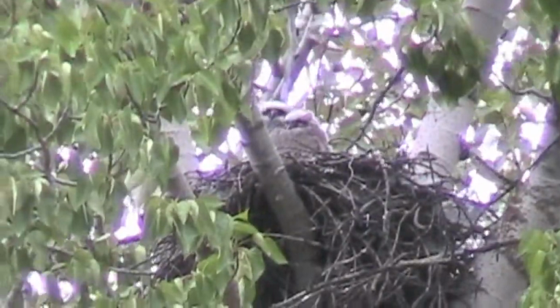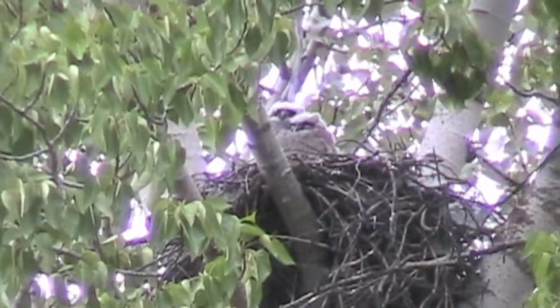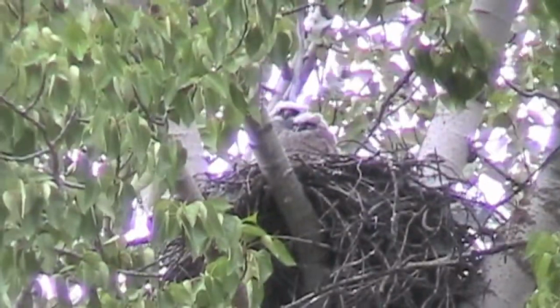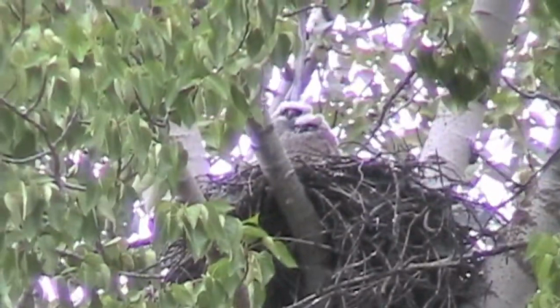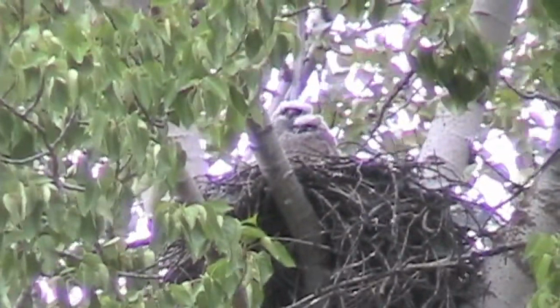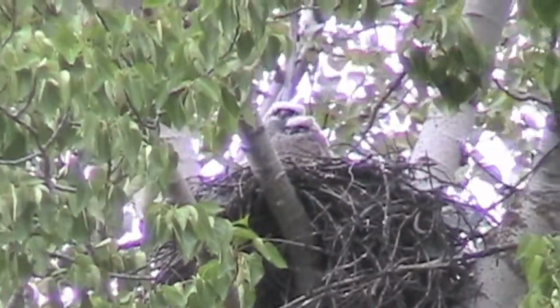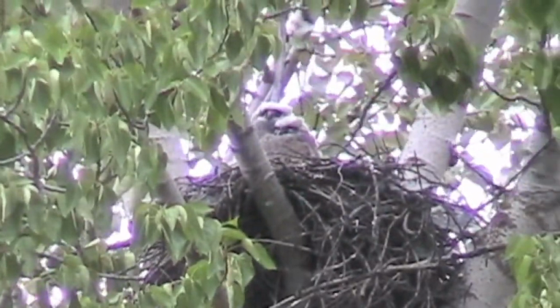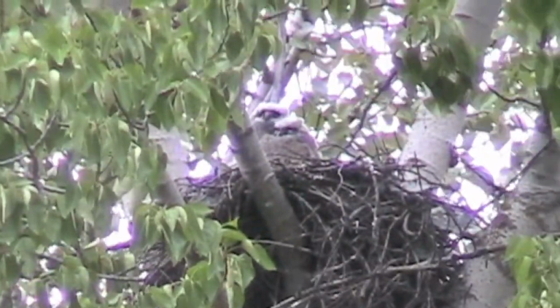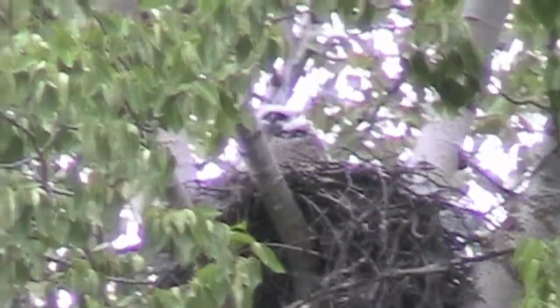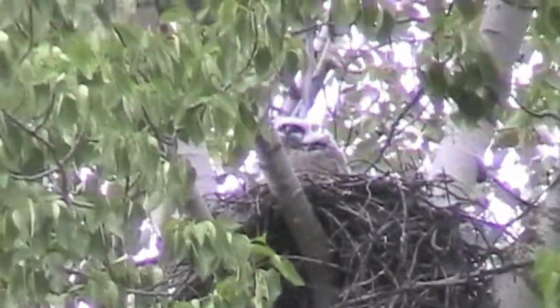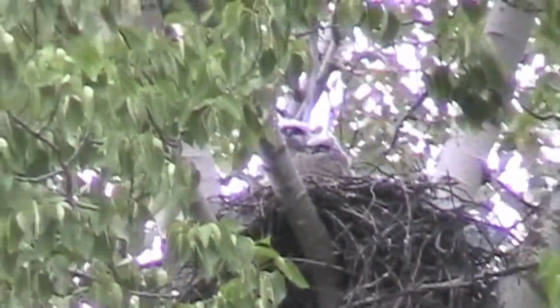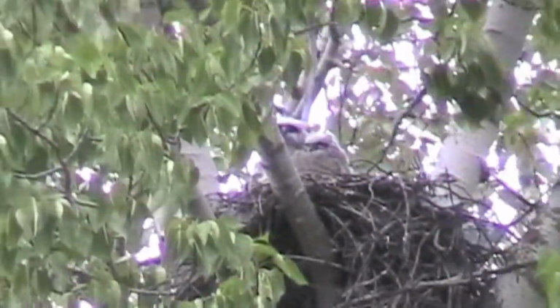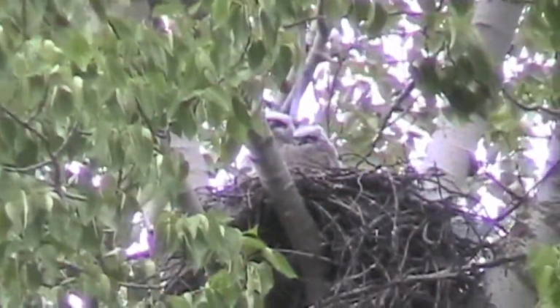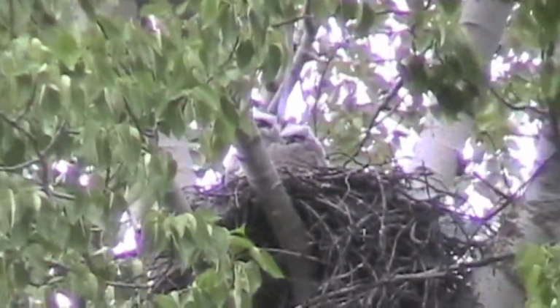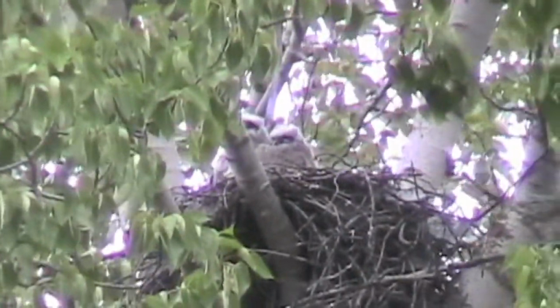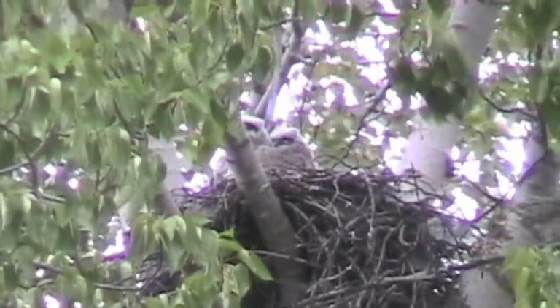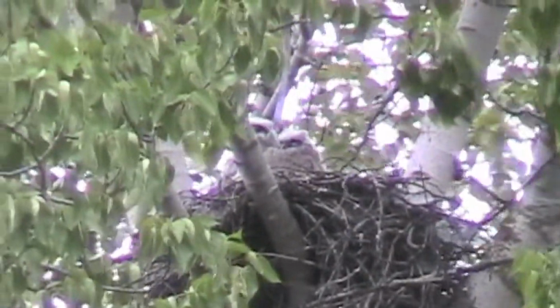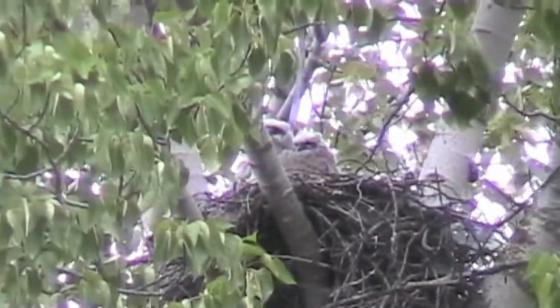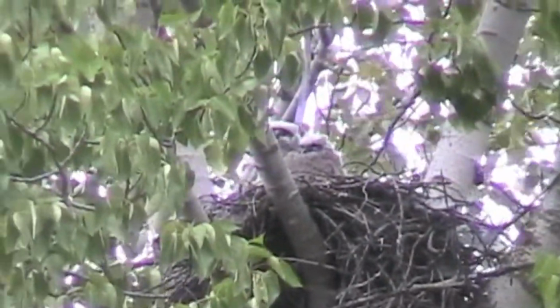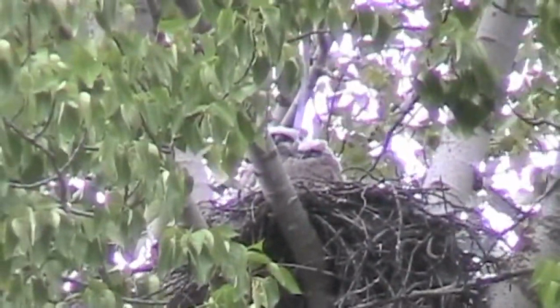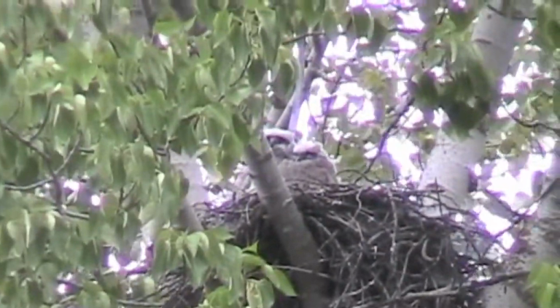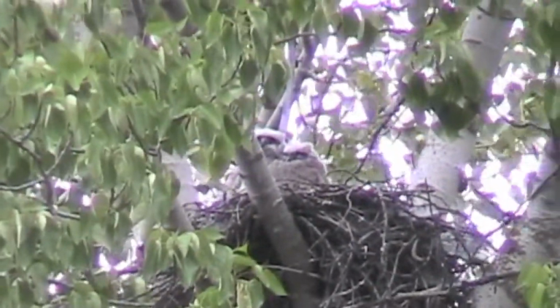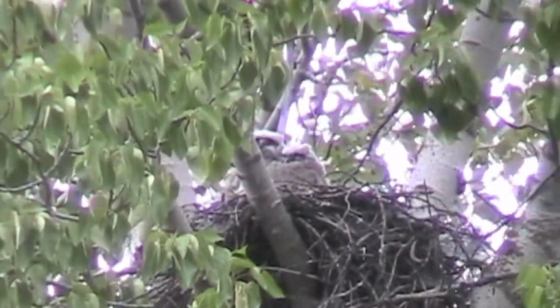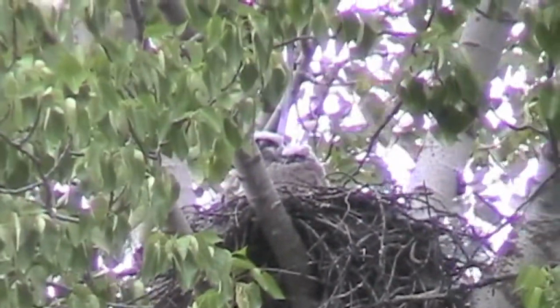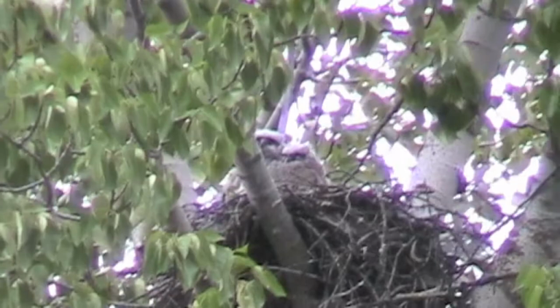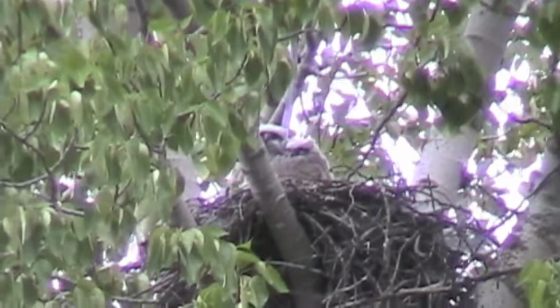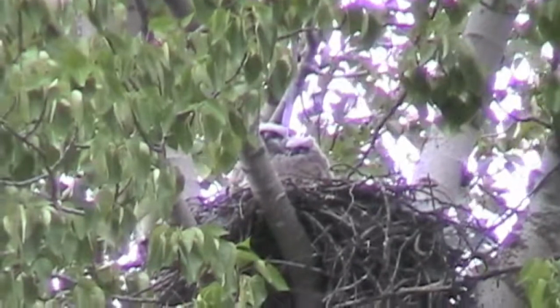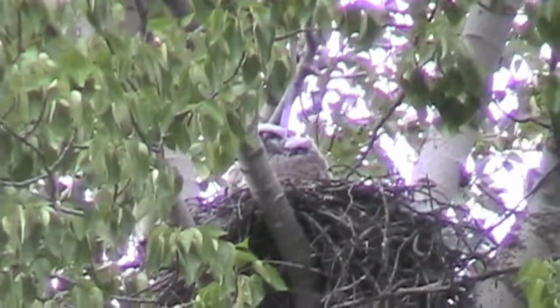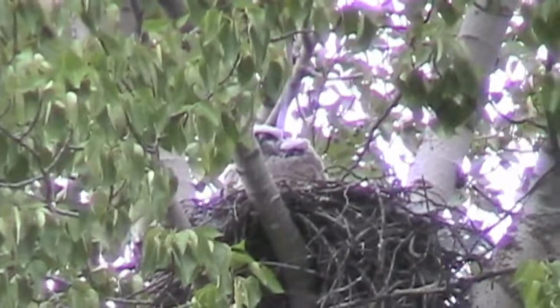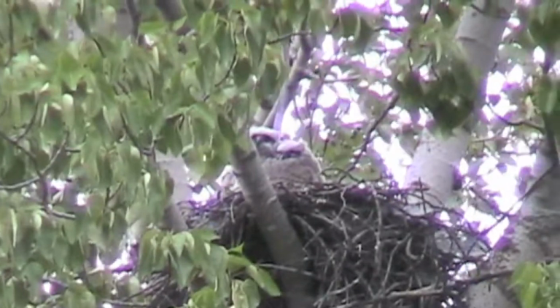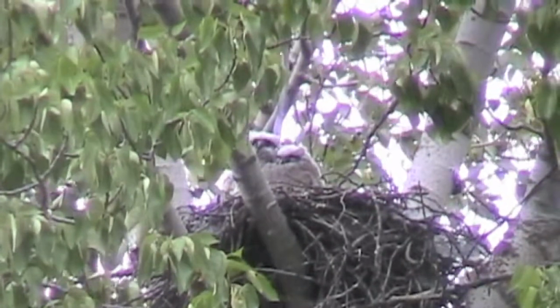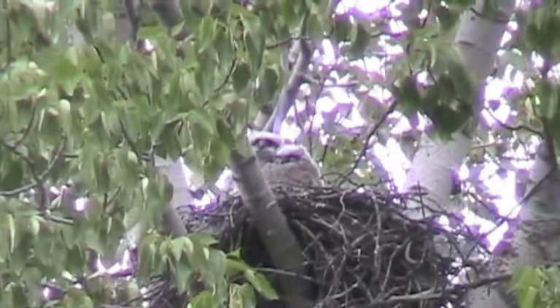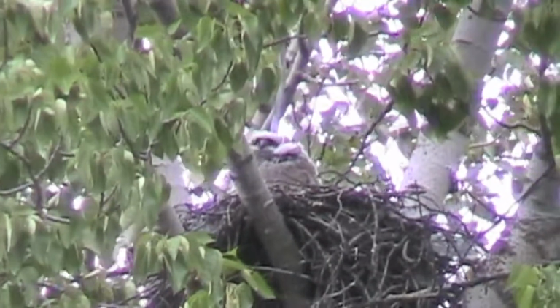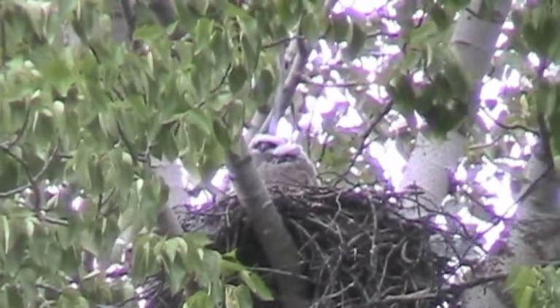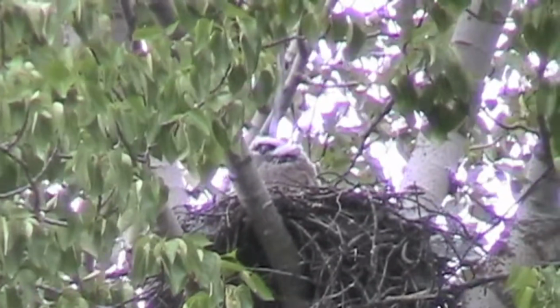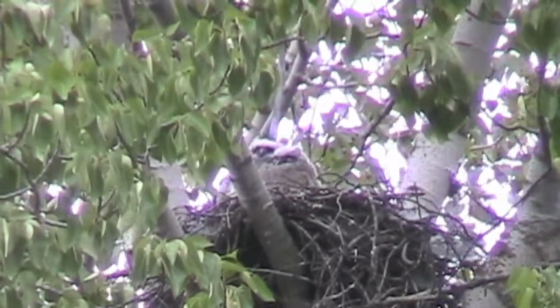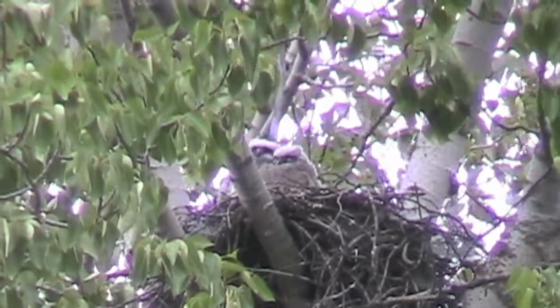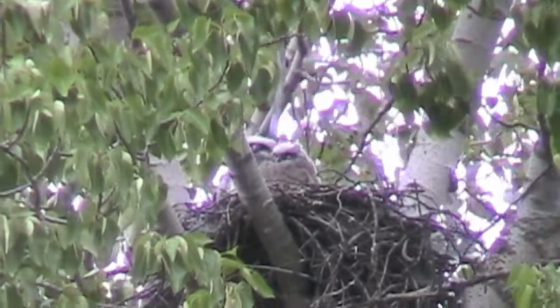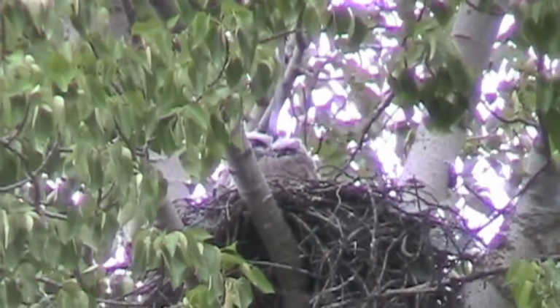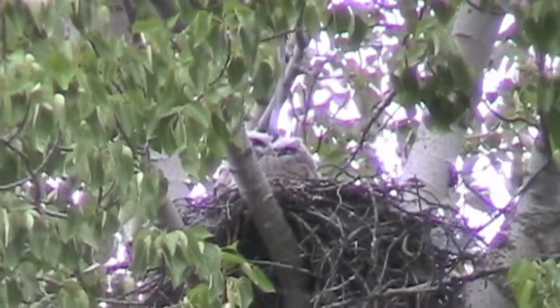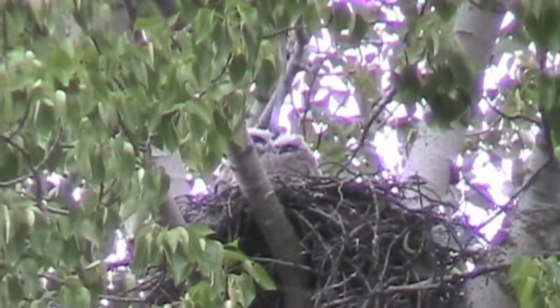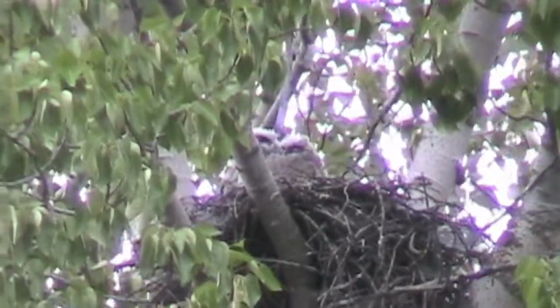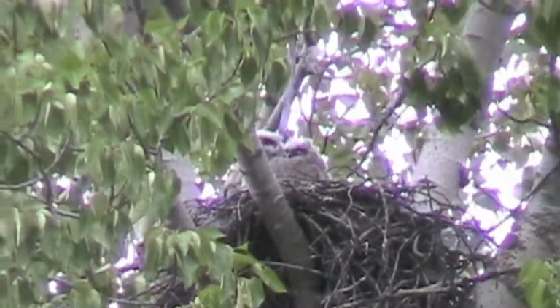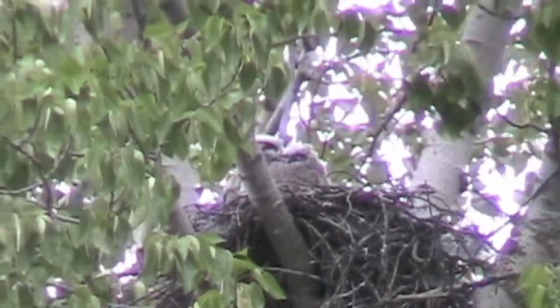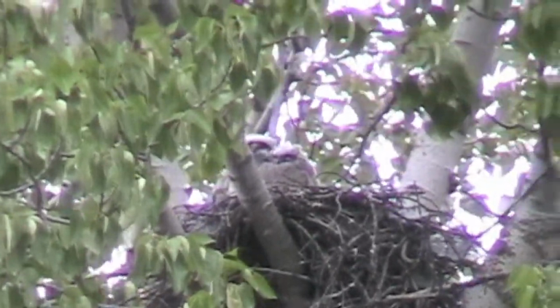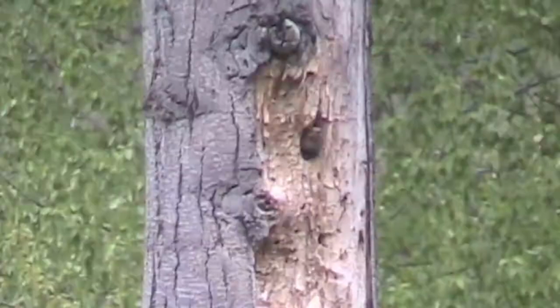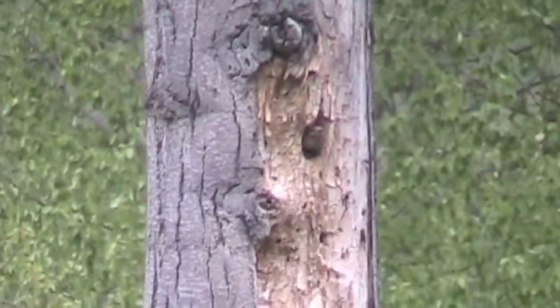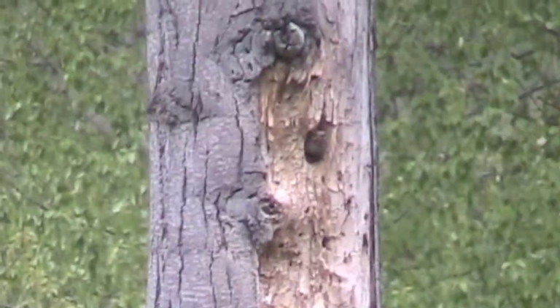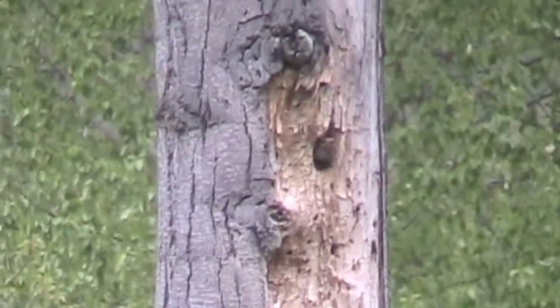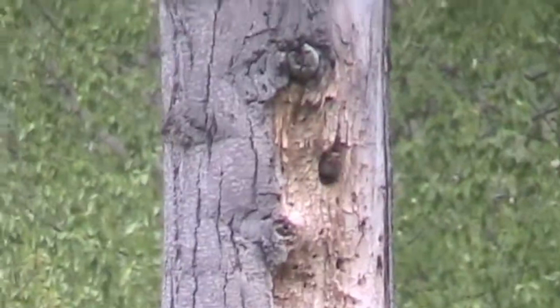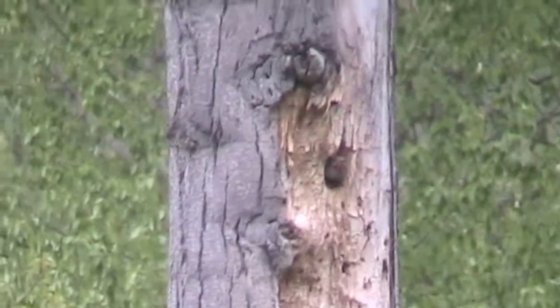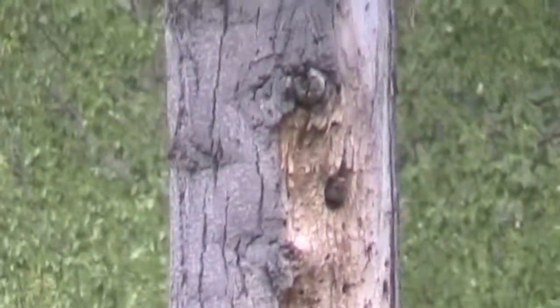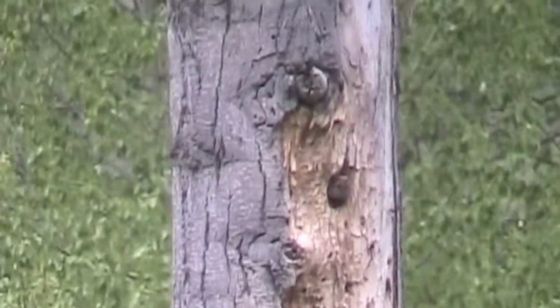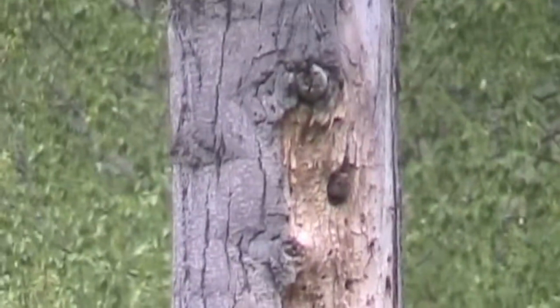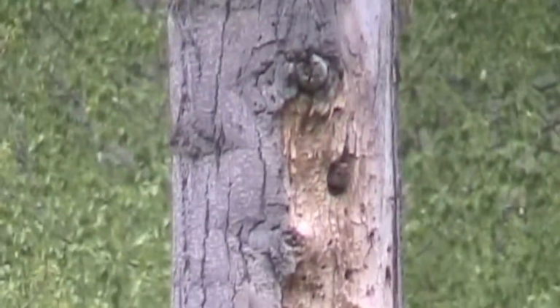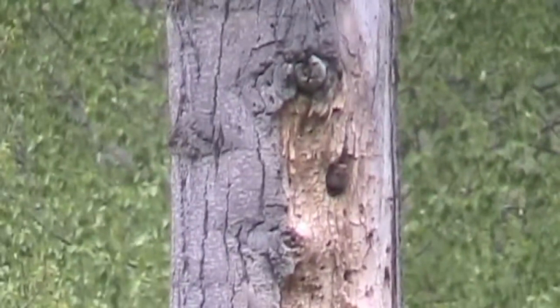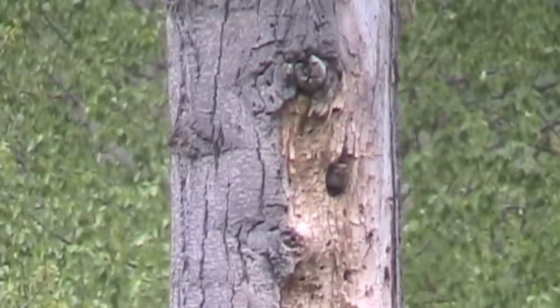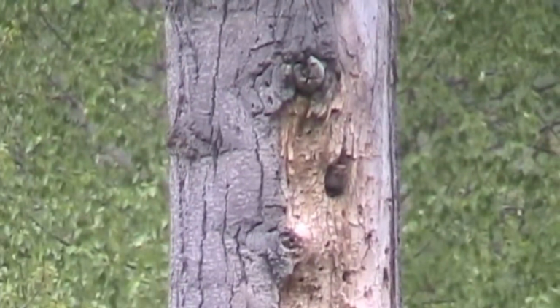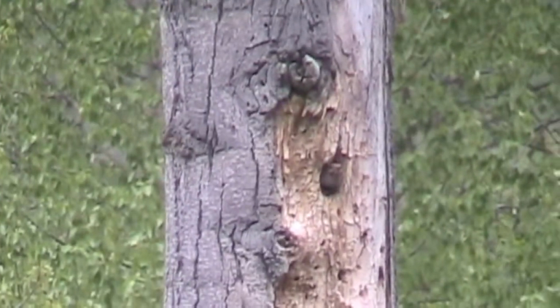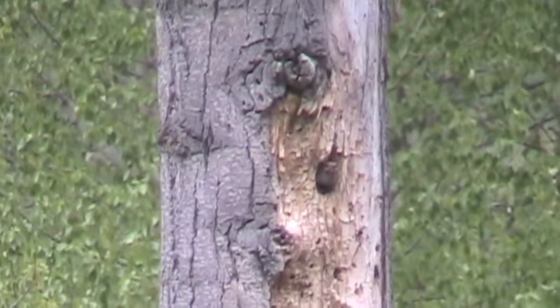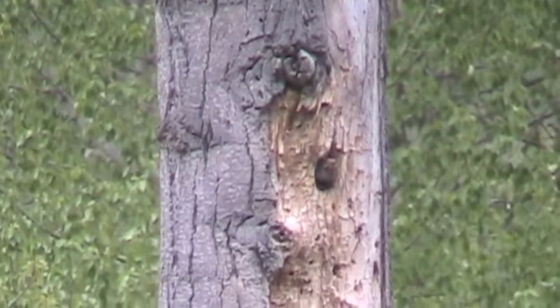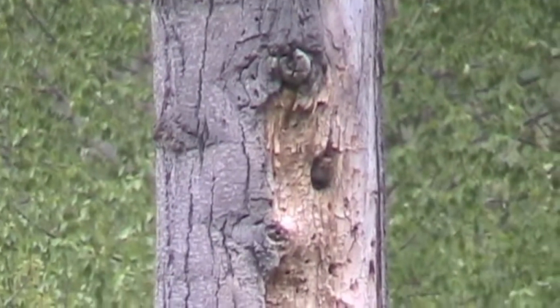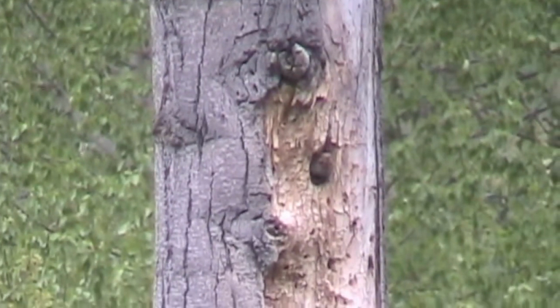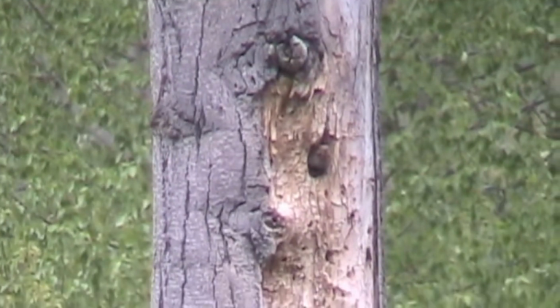These baby great horned owls are called owlets. Their nest is within sight of Bear Creek.